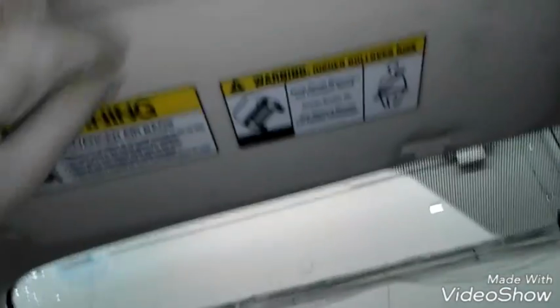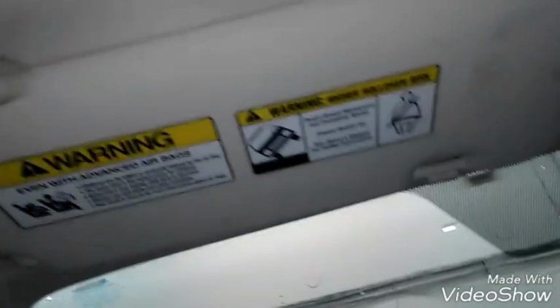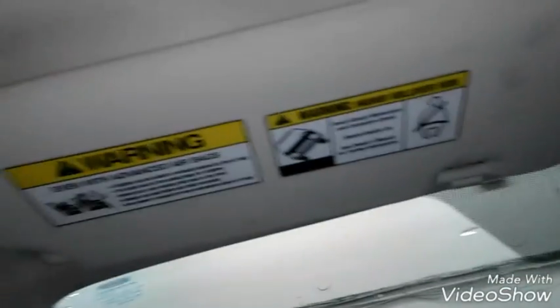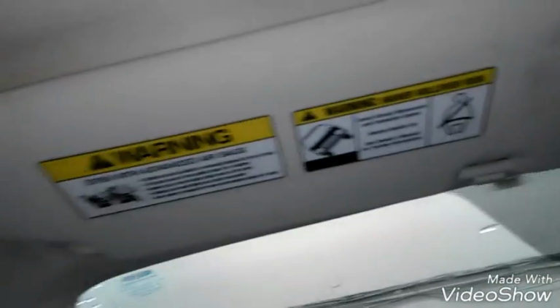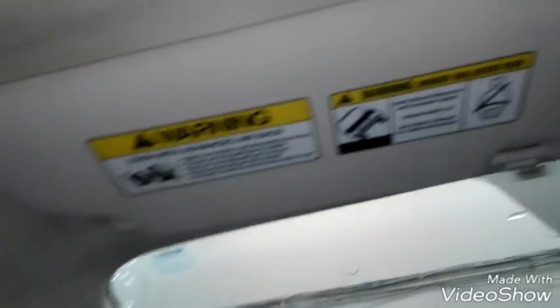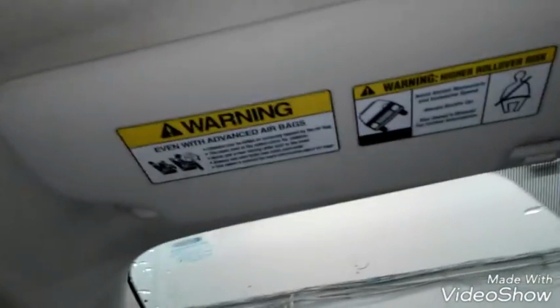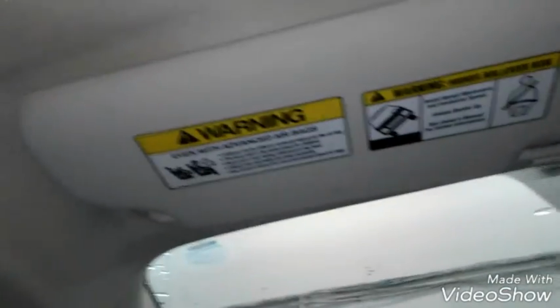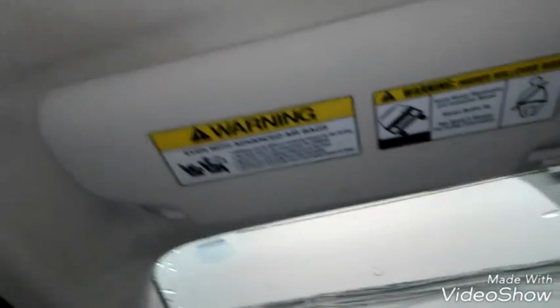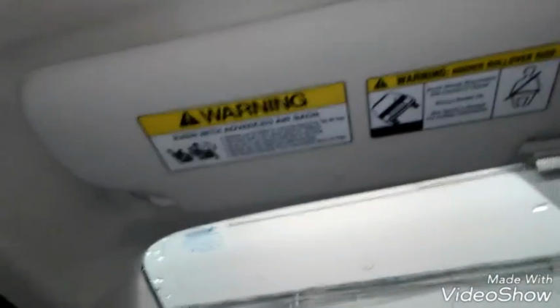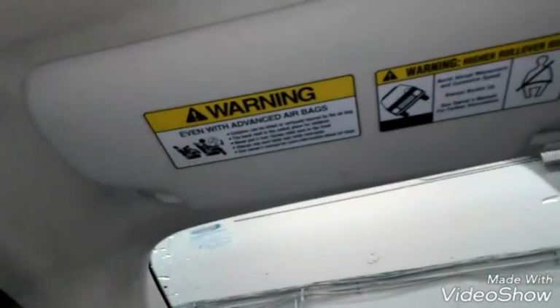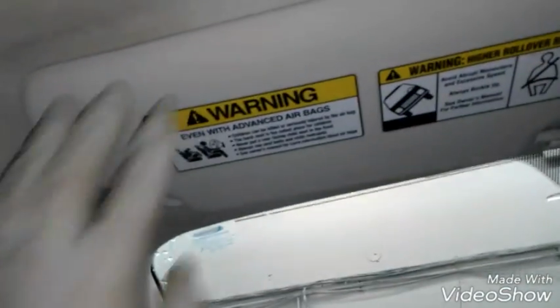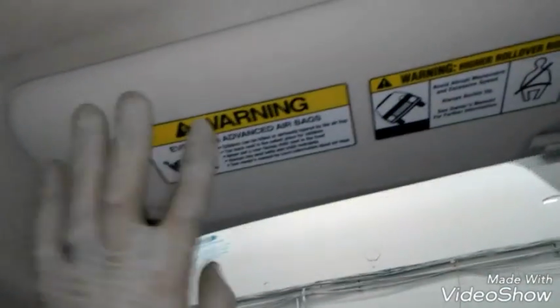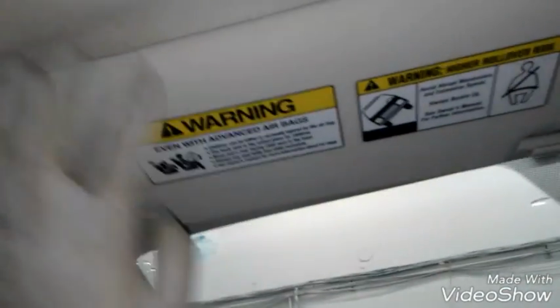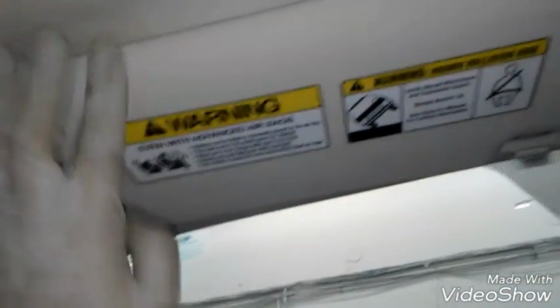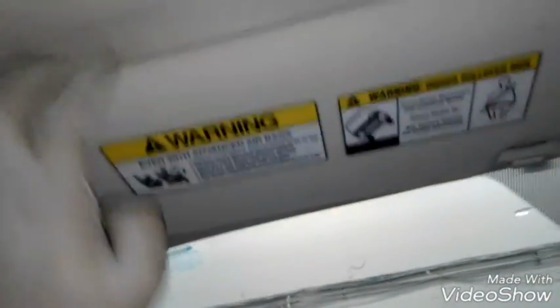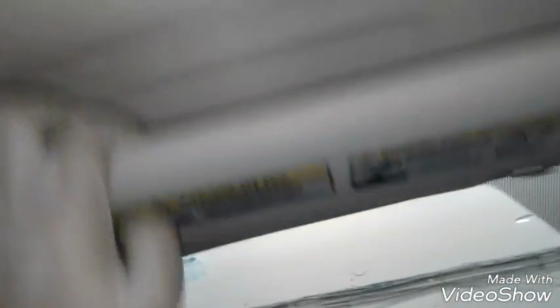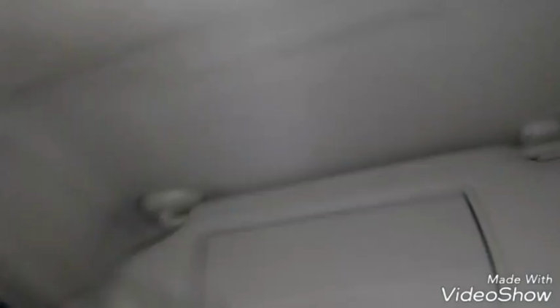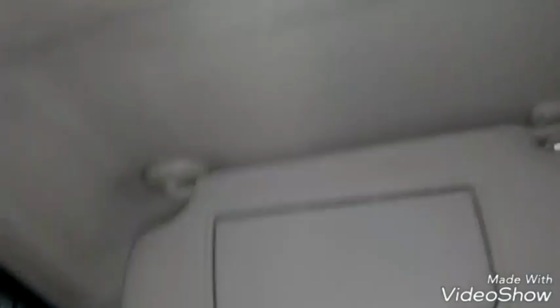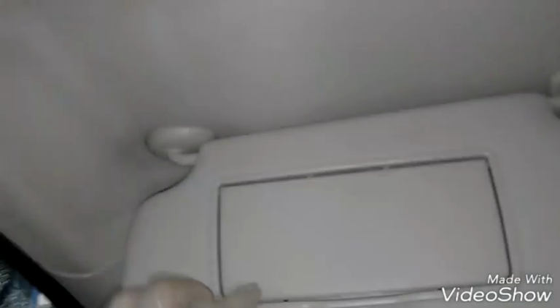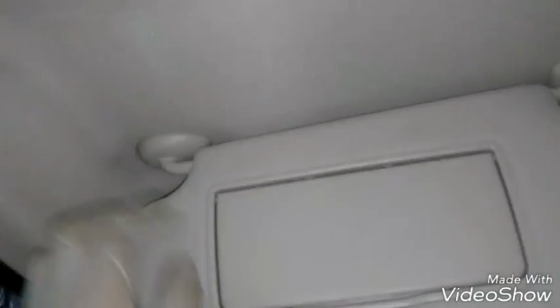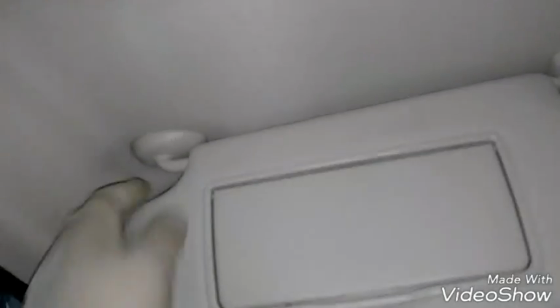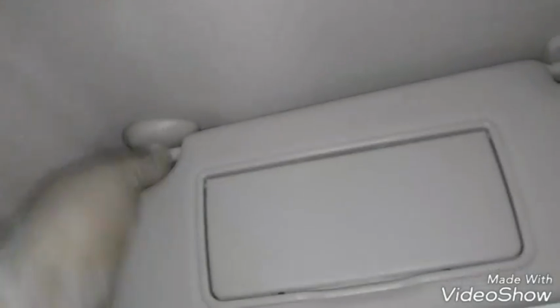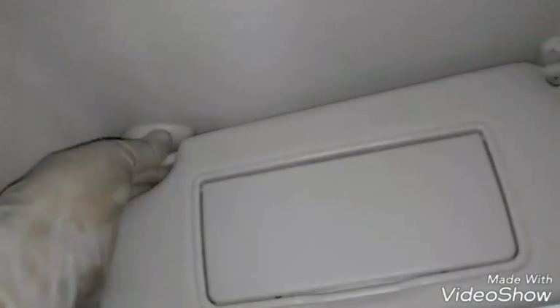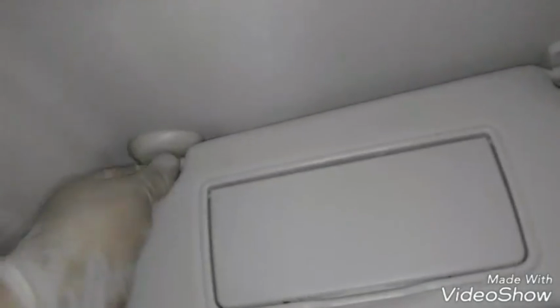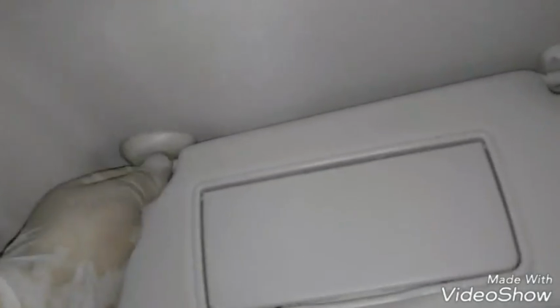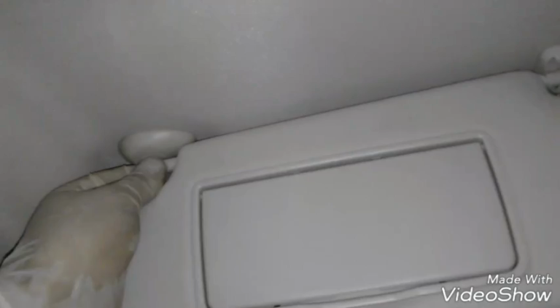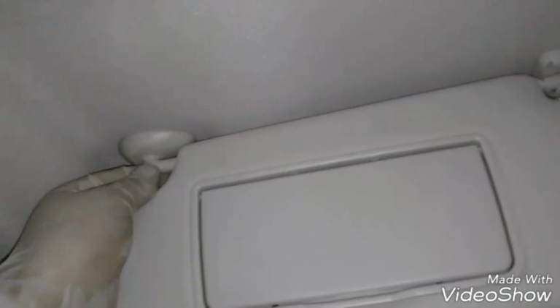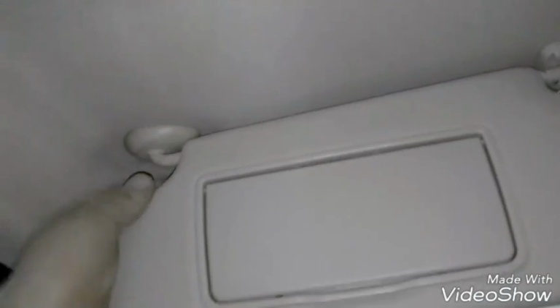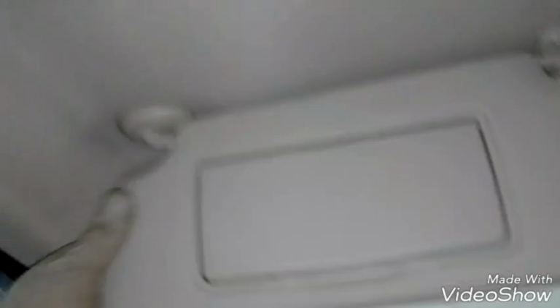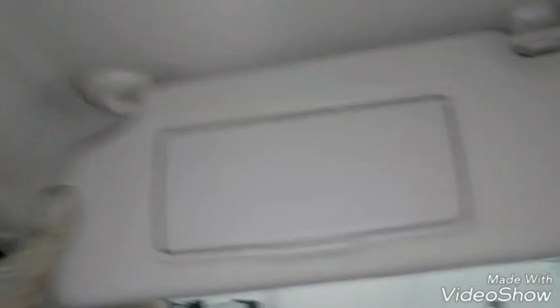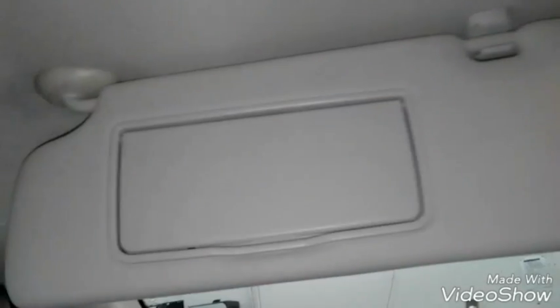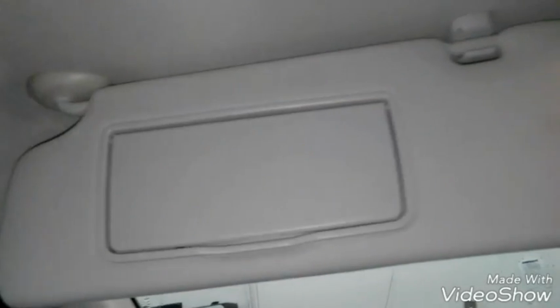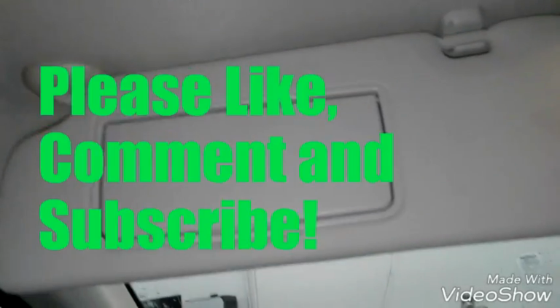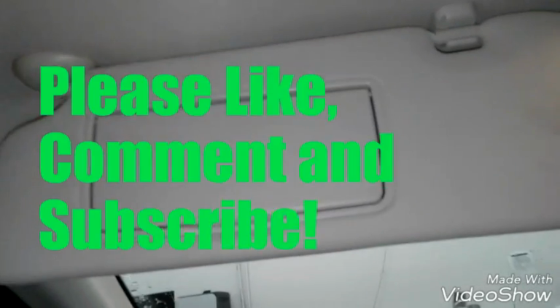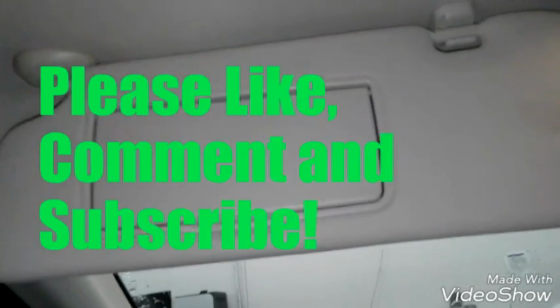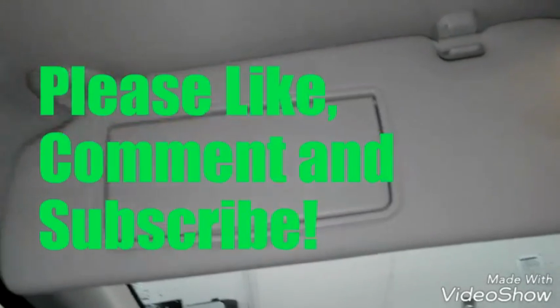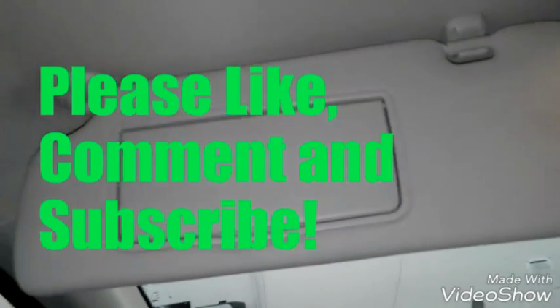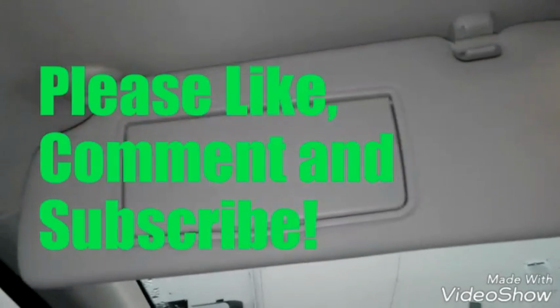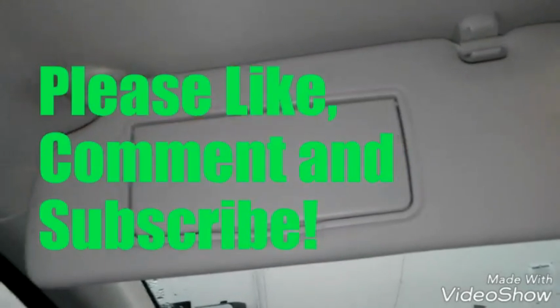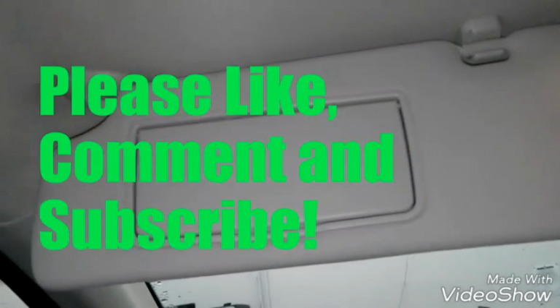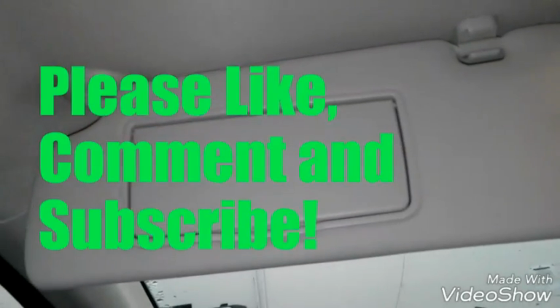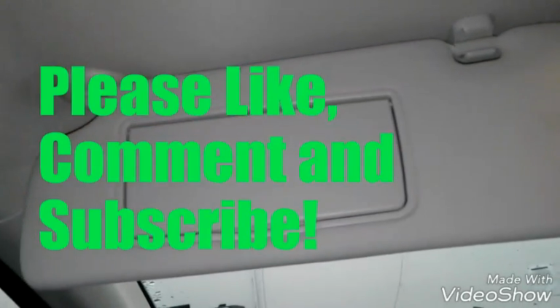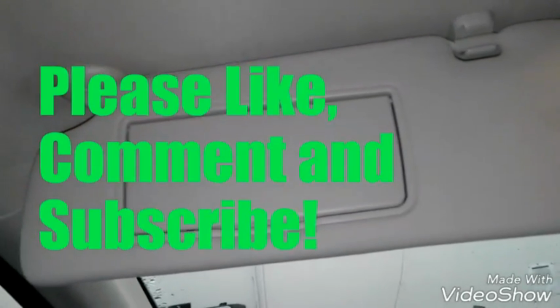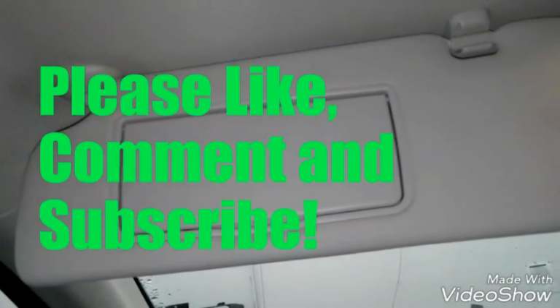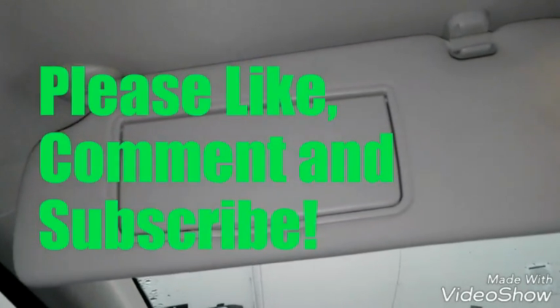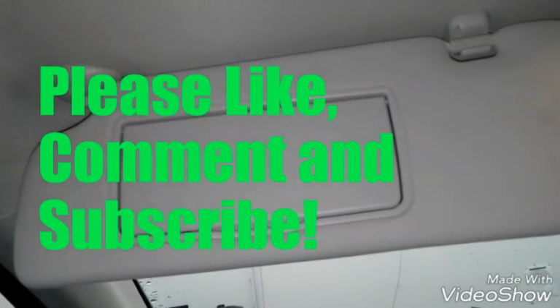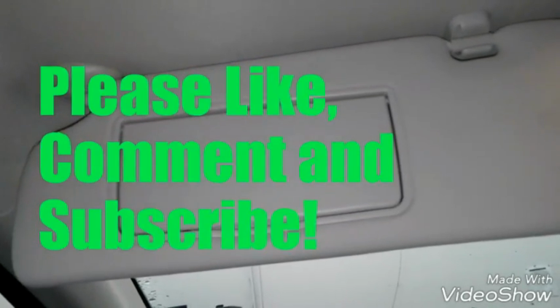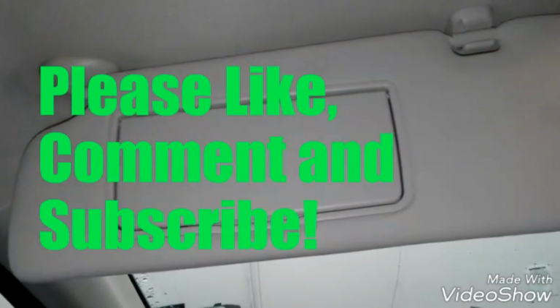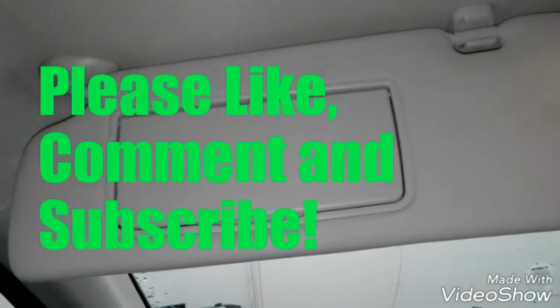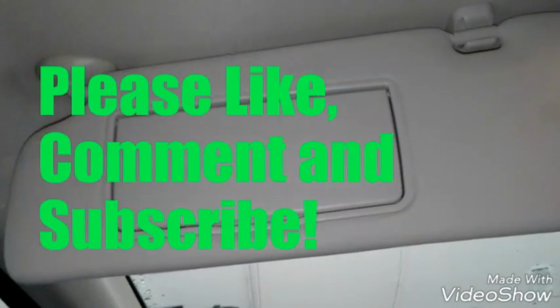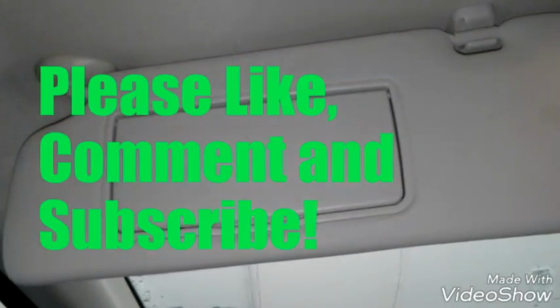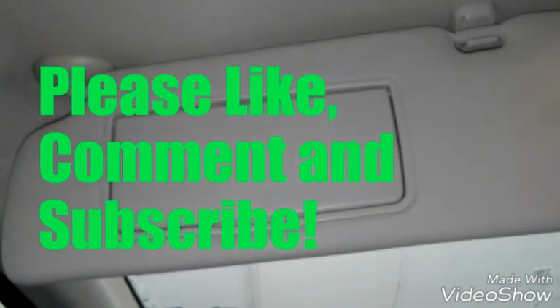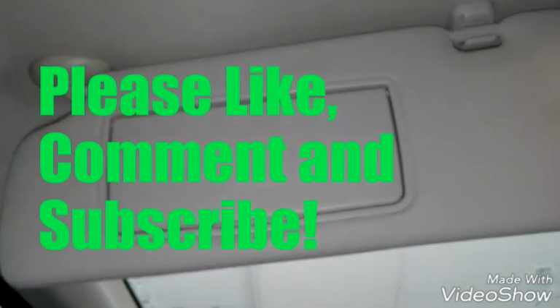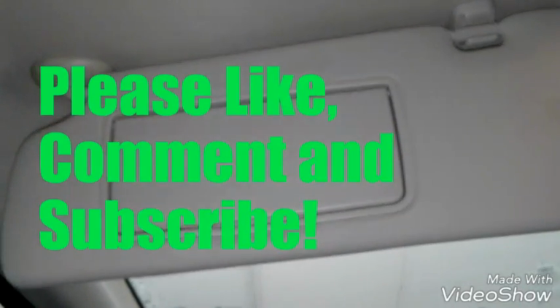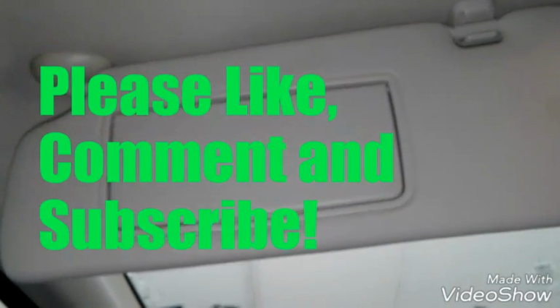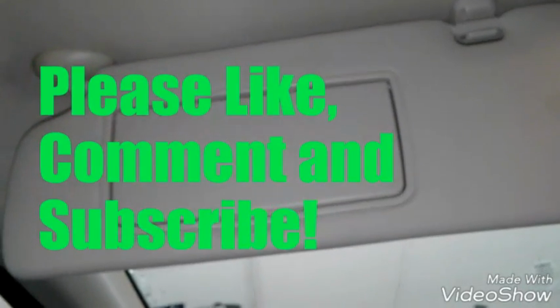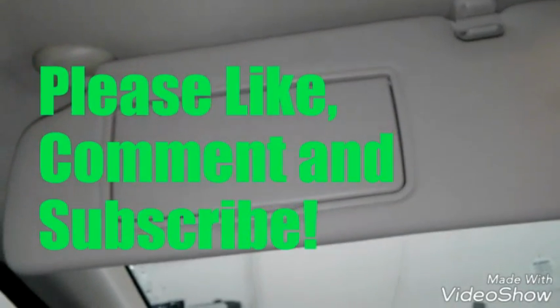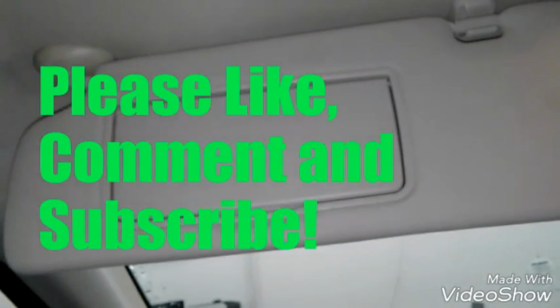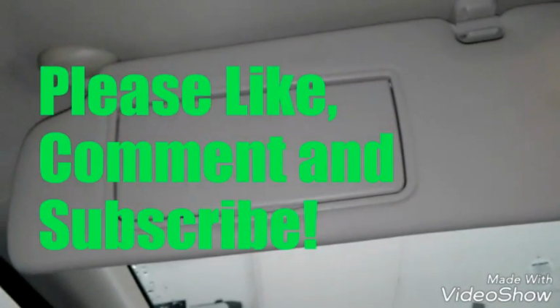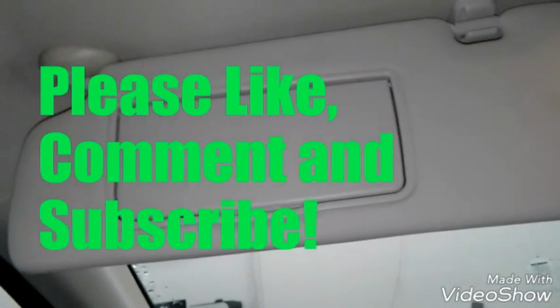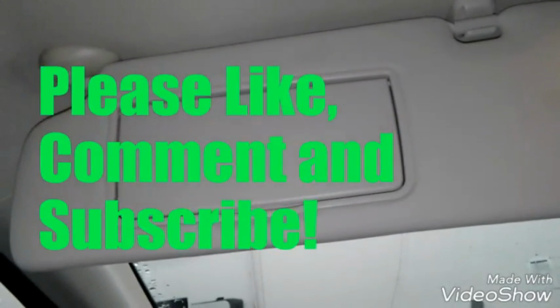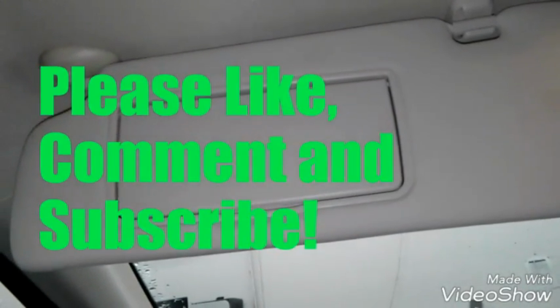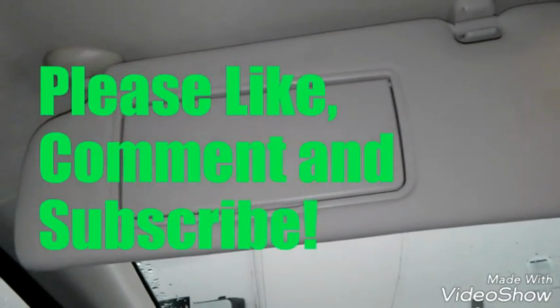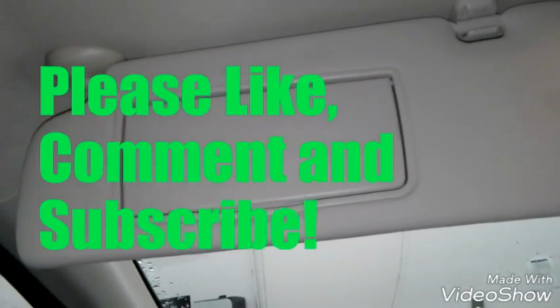And that's it. I hope this video helps you out. Please like, comment, and subscribe. Thanks for watching — I'll see you in the next video.